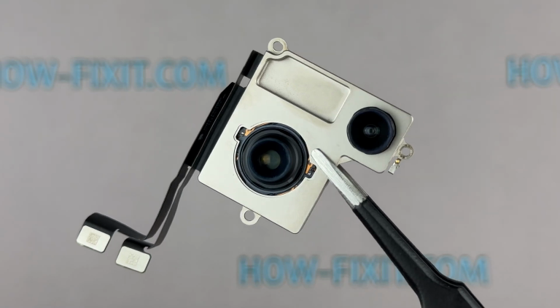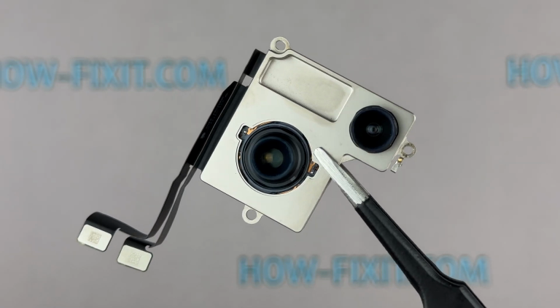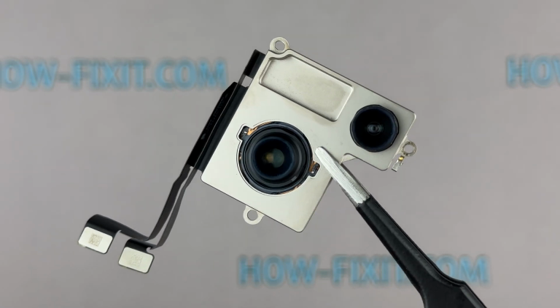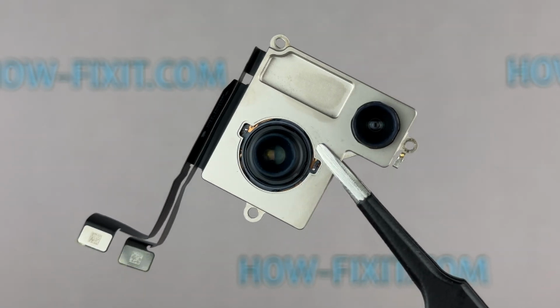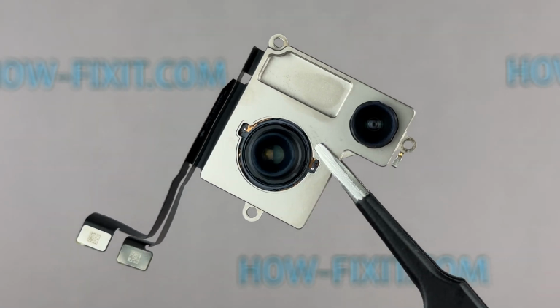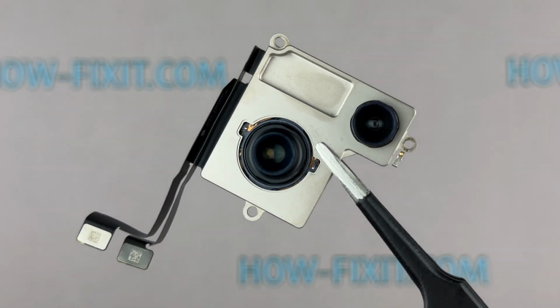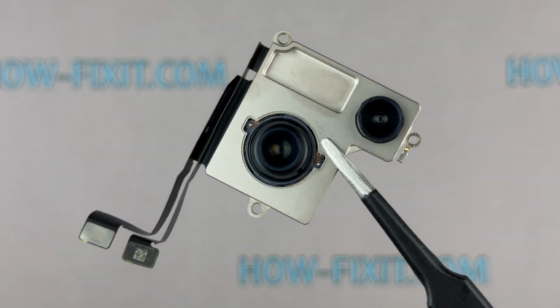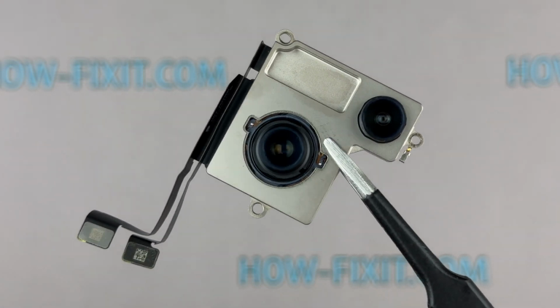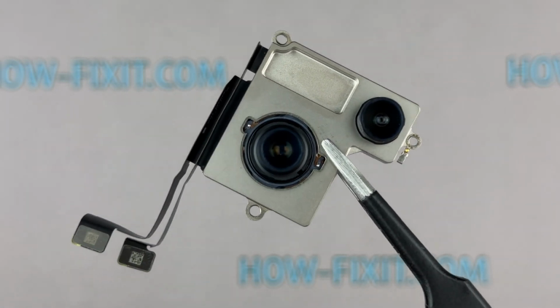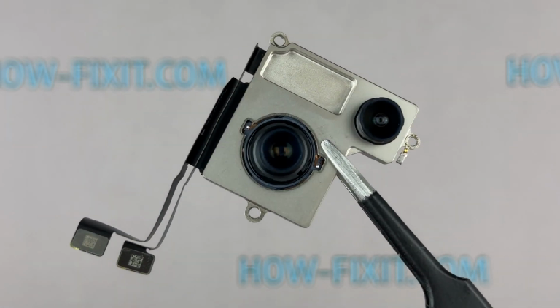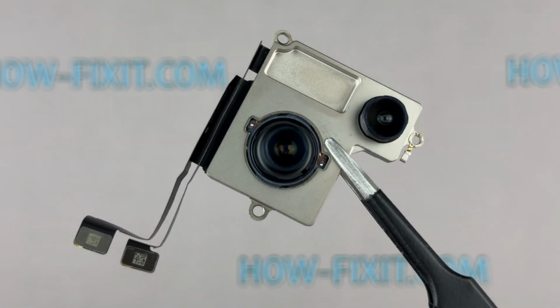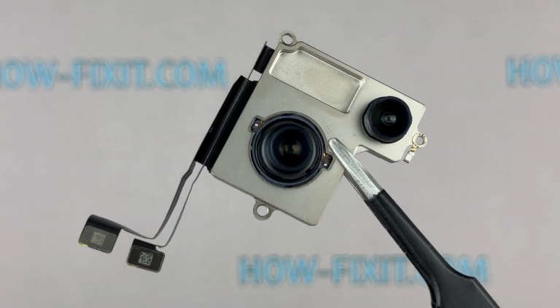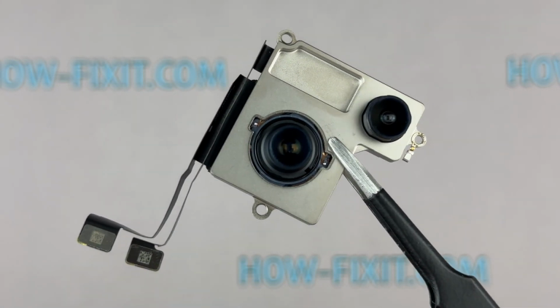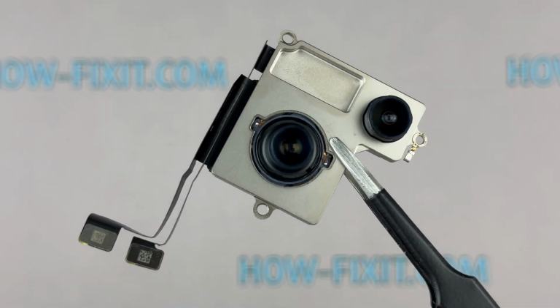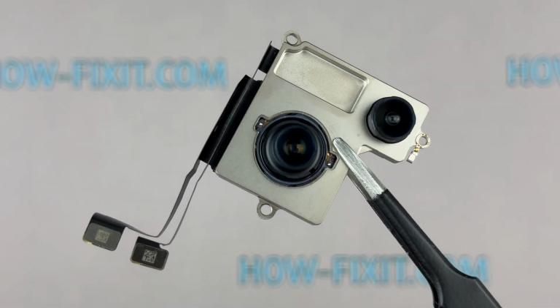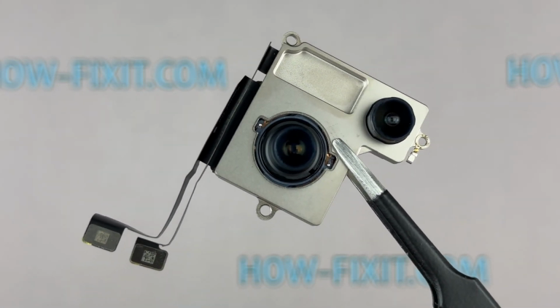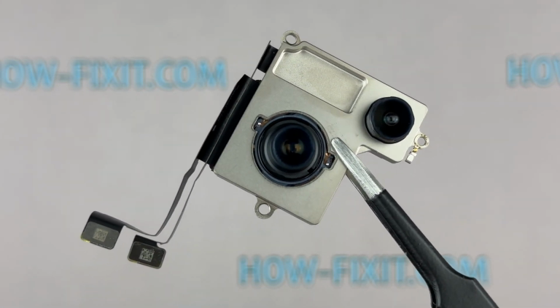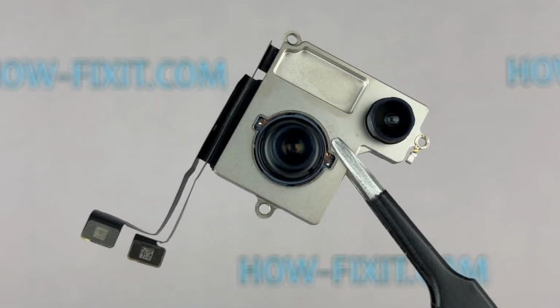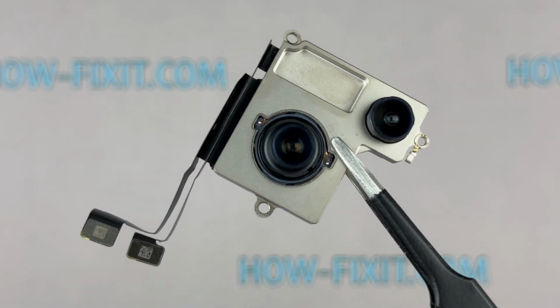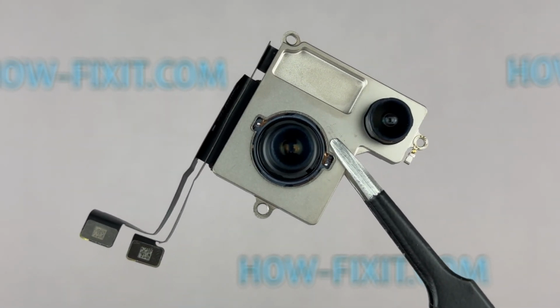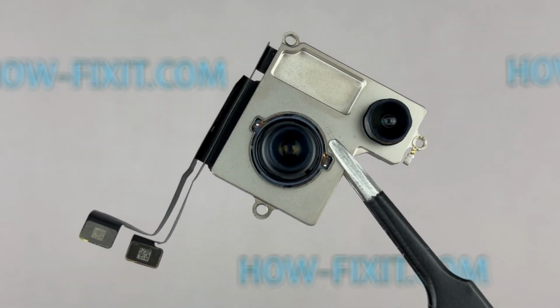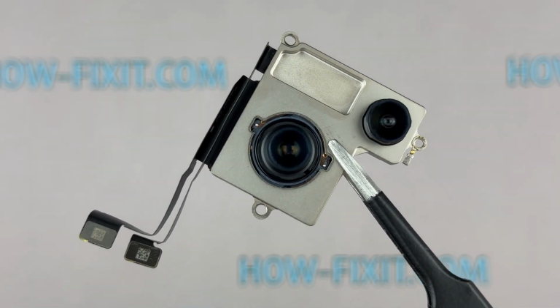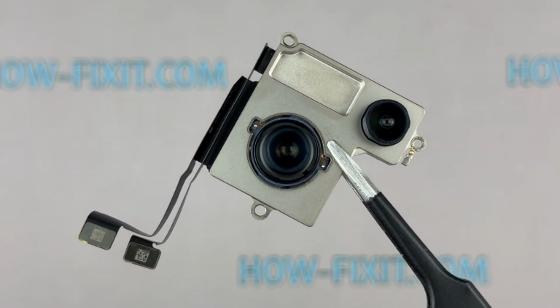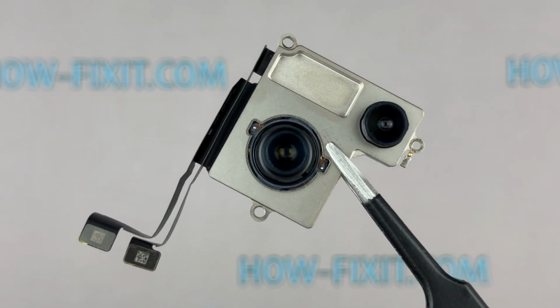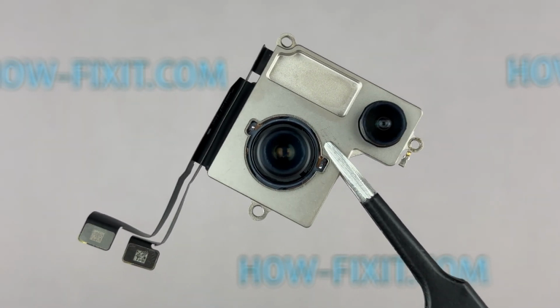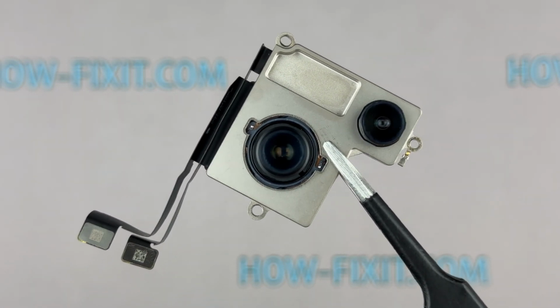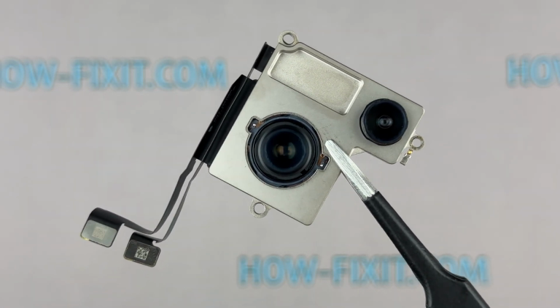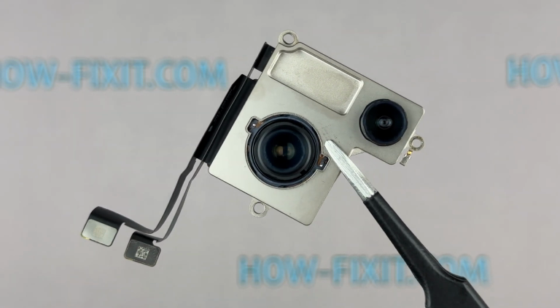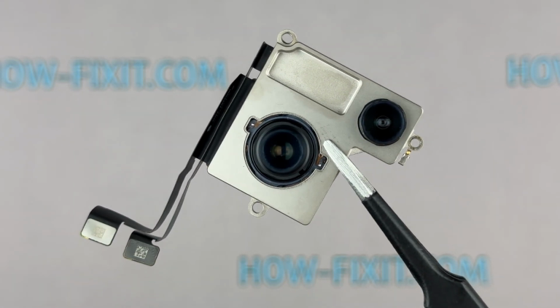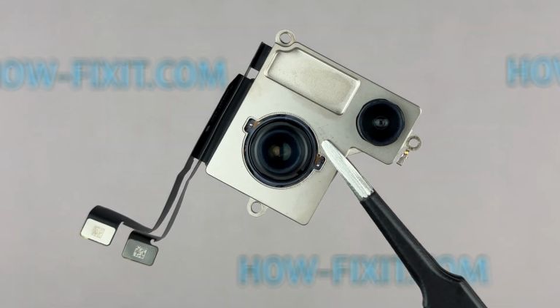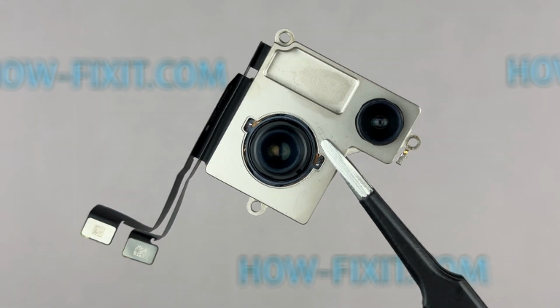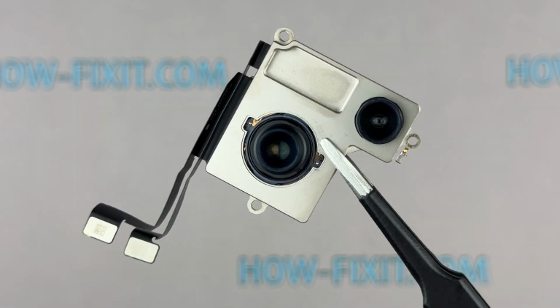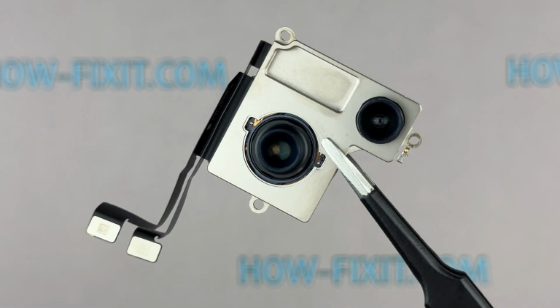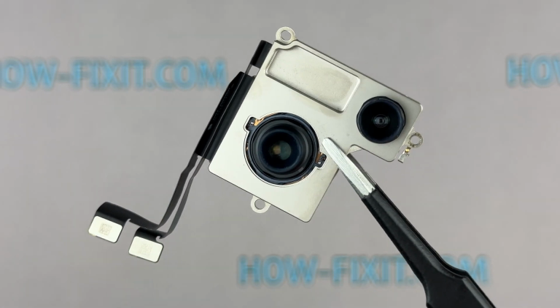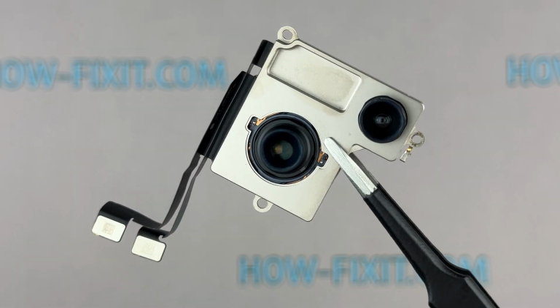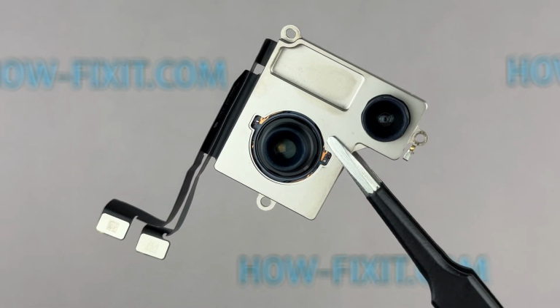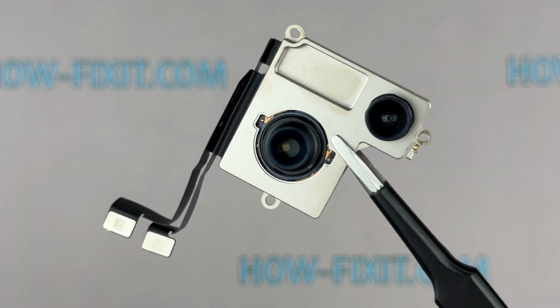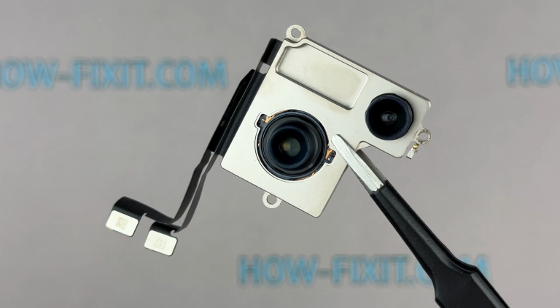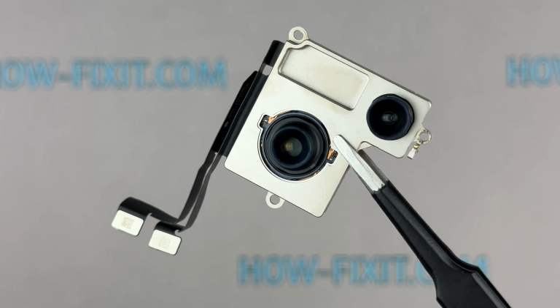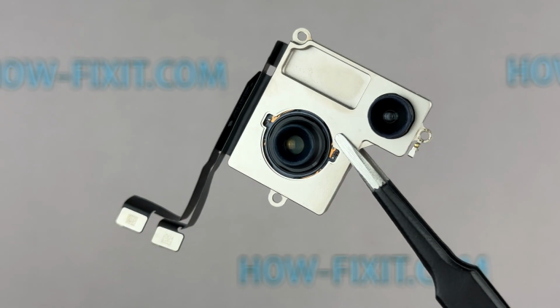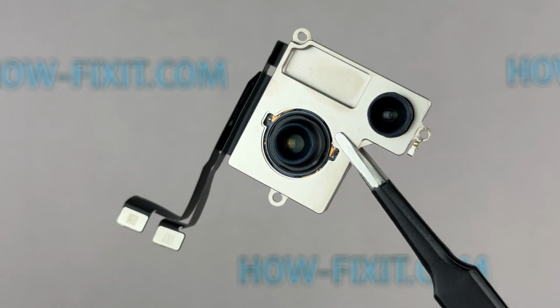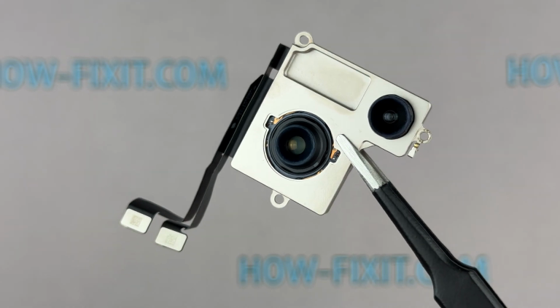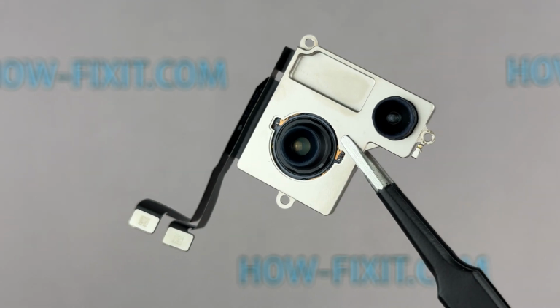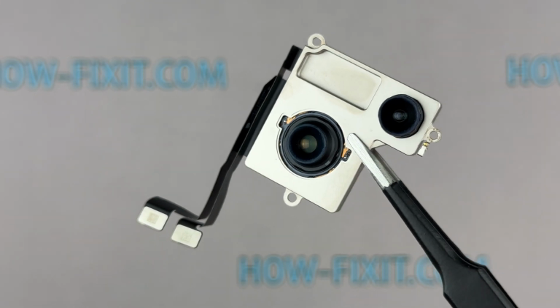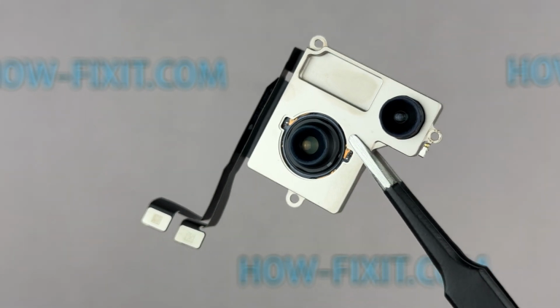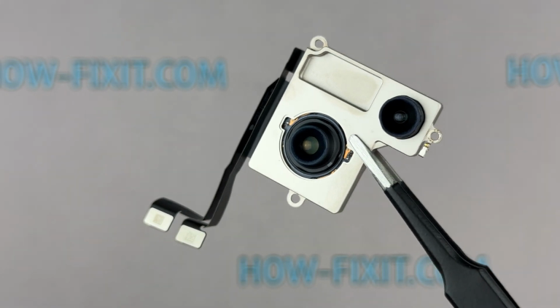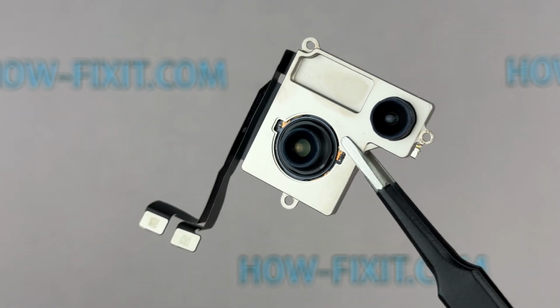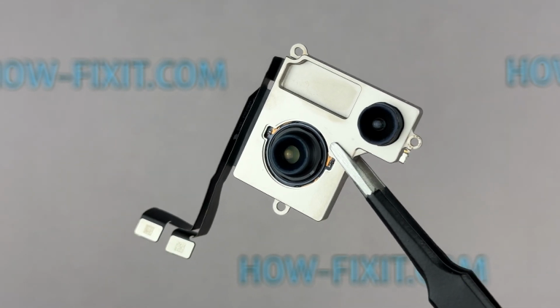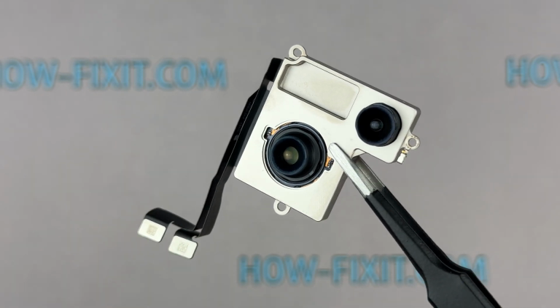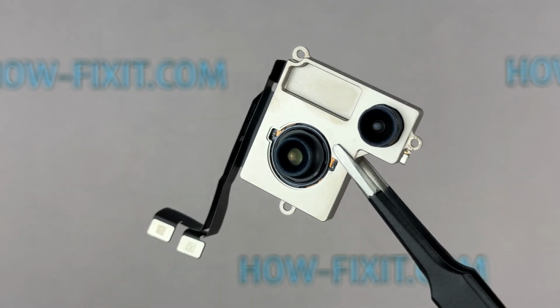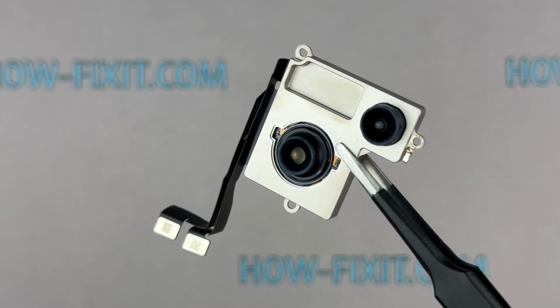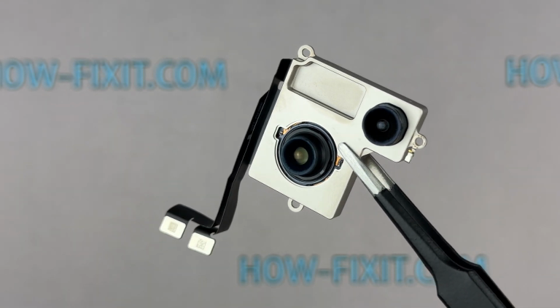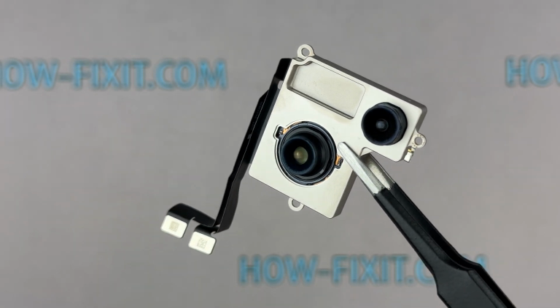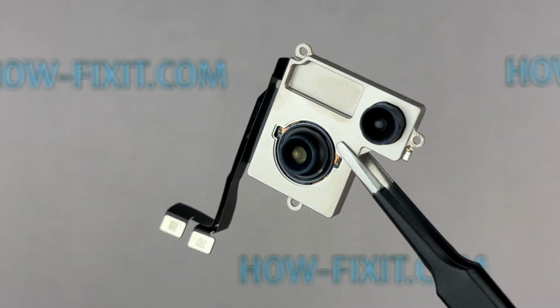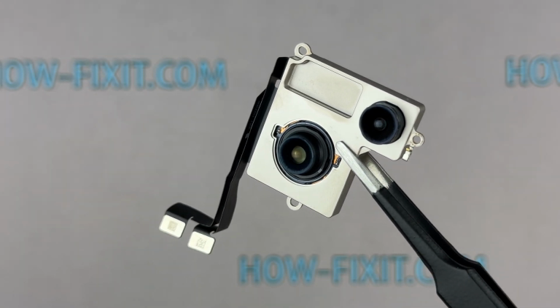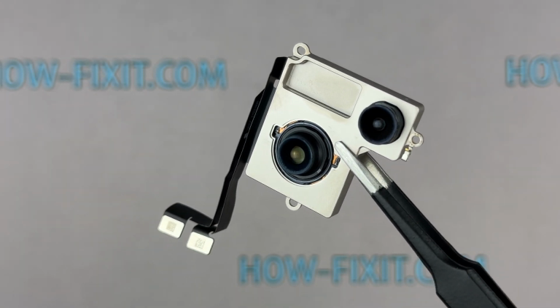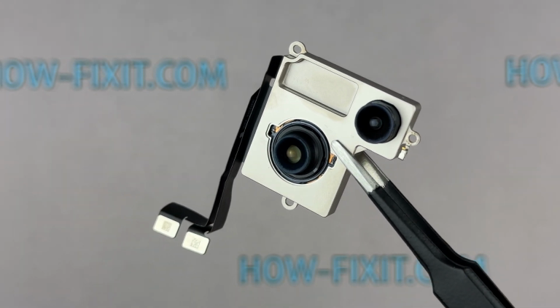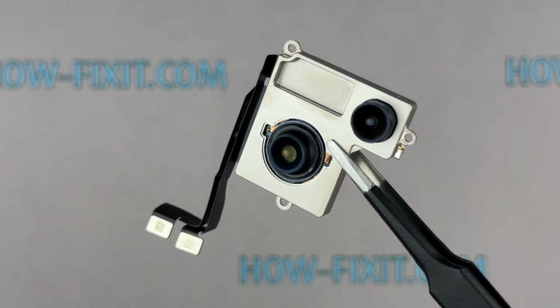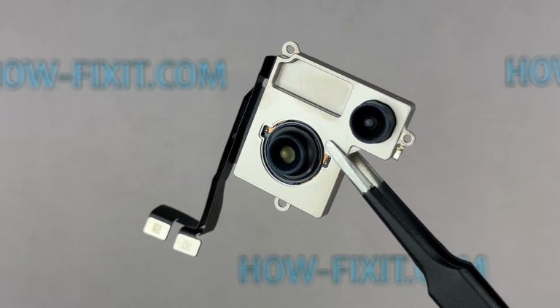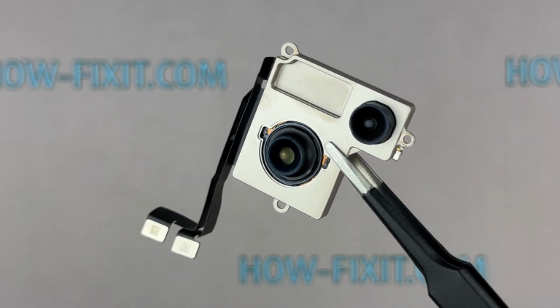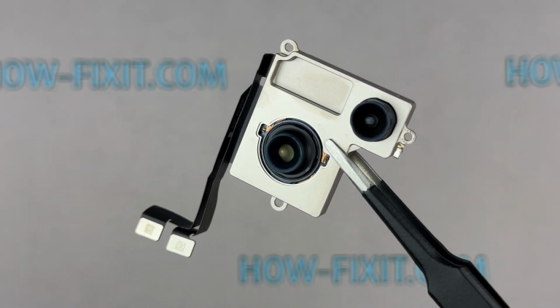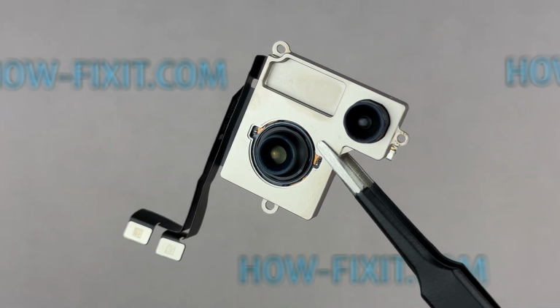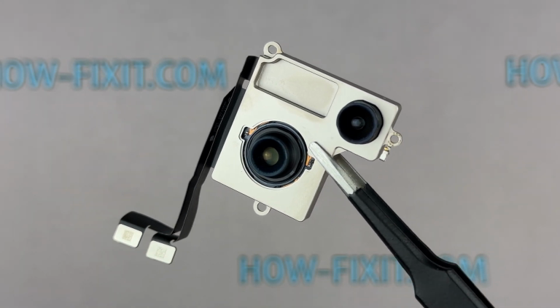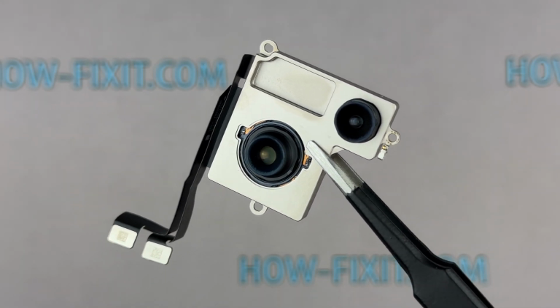Hello everyone, and welcome to HowFixit. In this video guide, I'll show you how to replace the camera module on the iPhone 15.